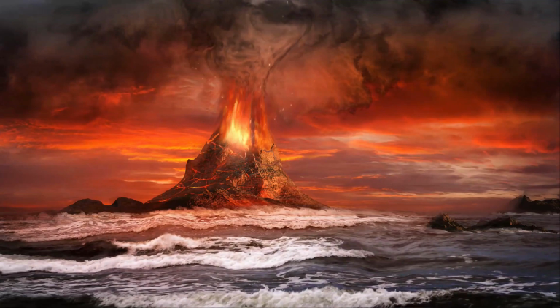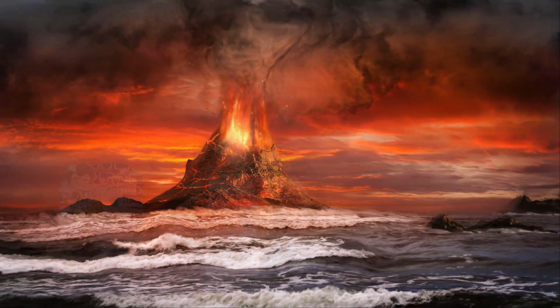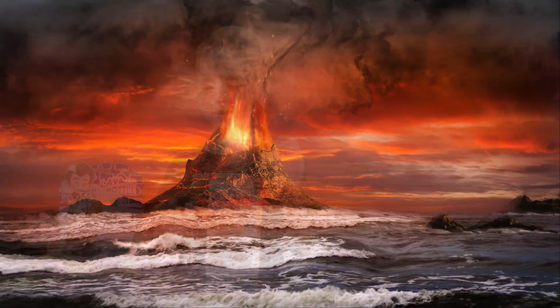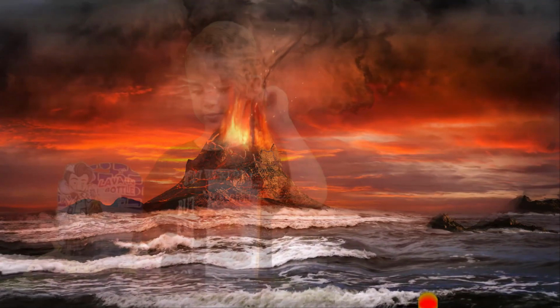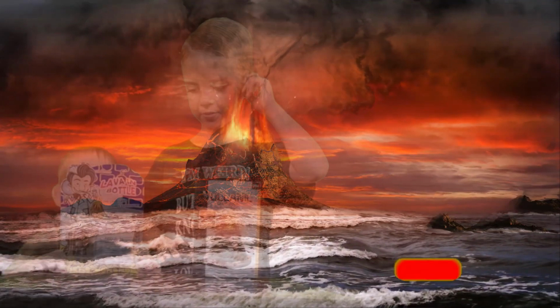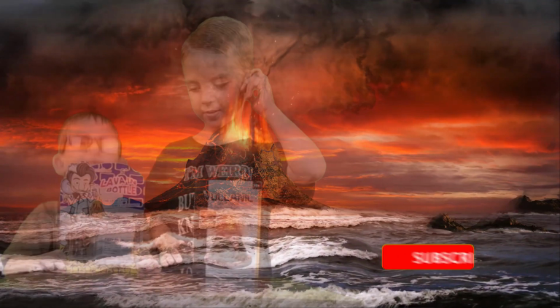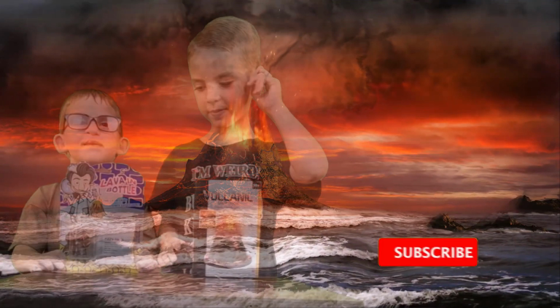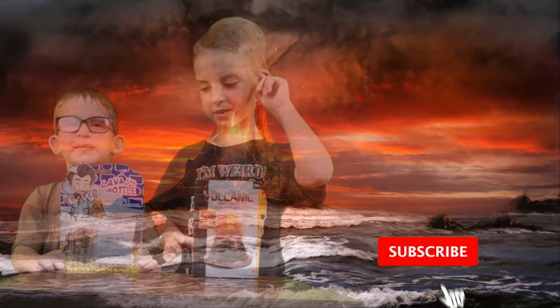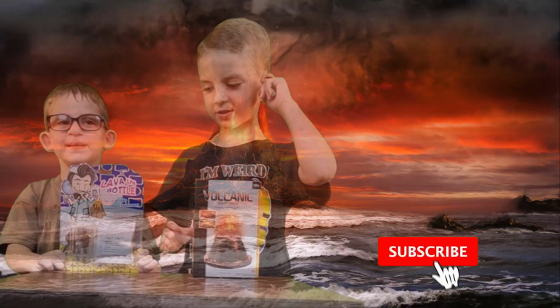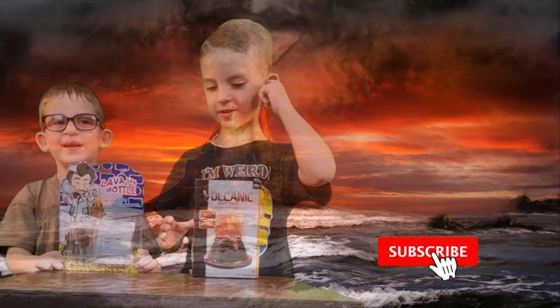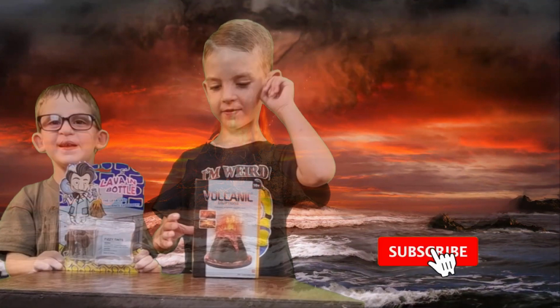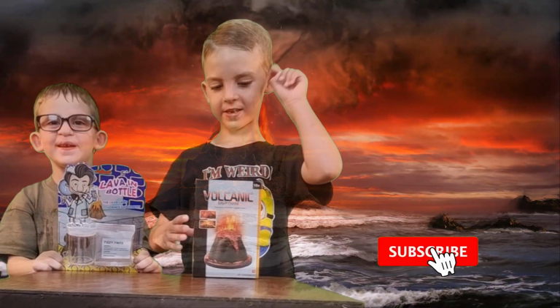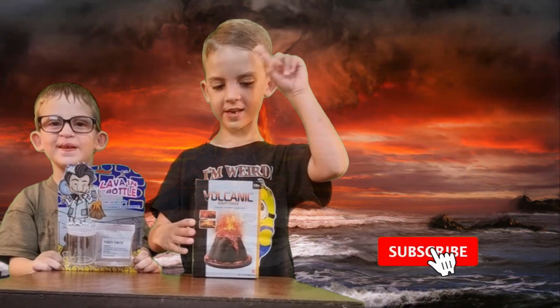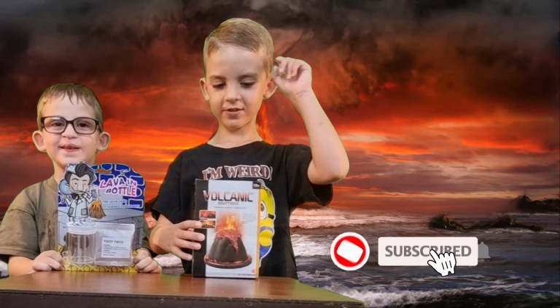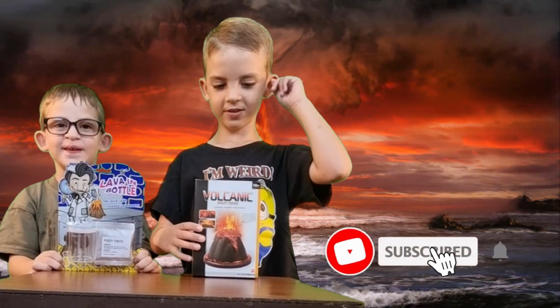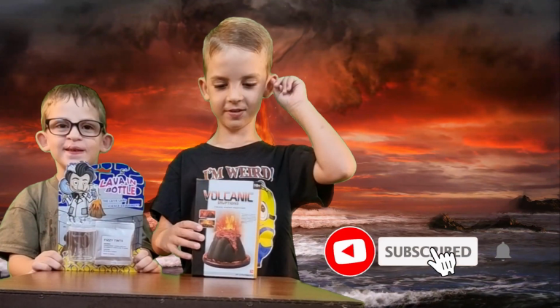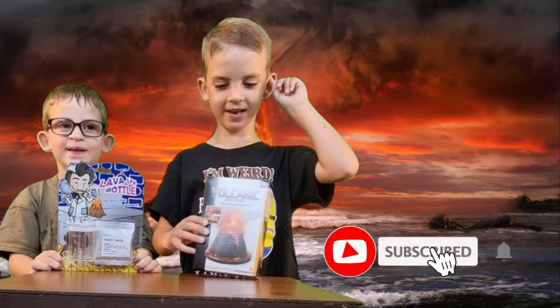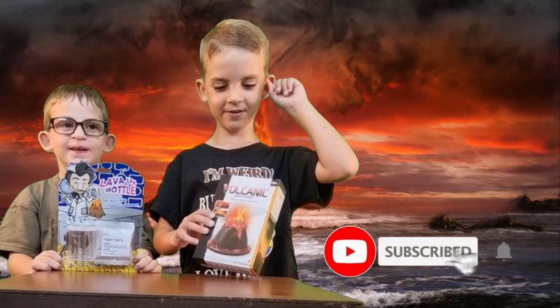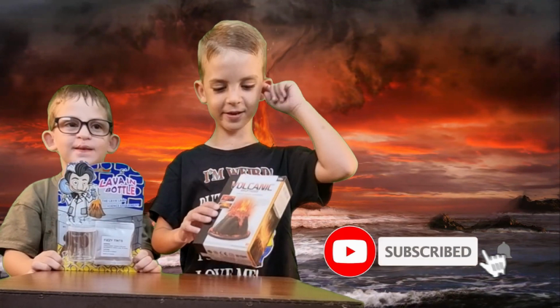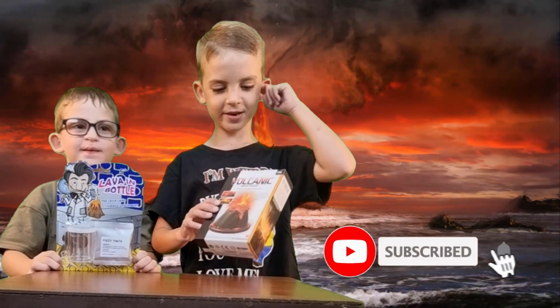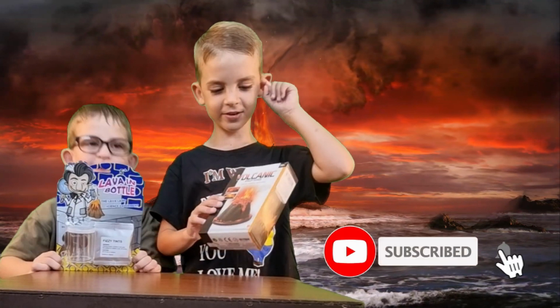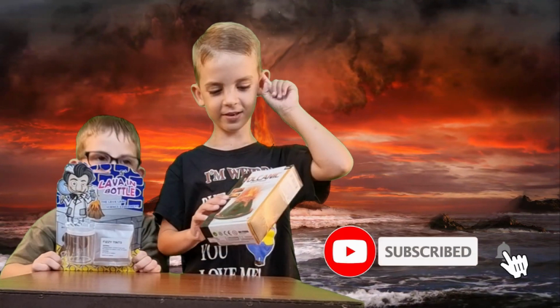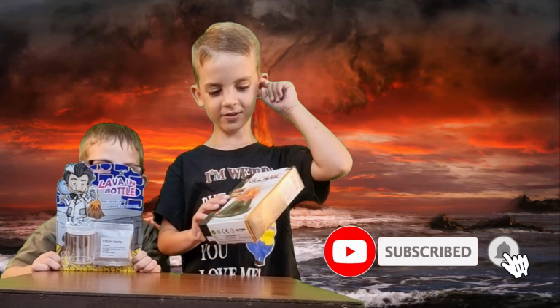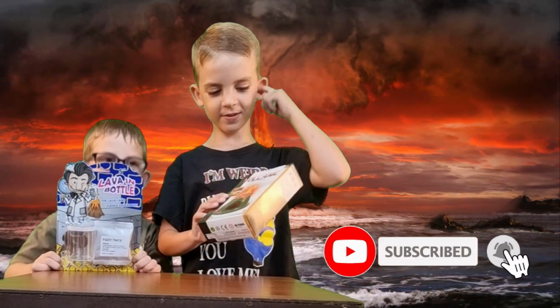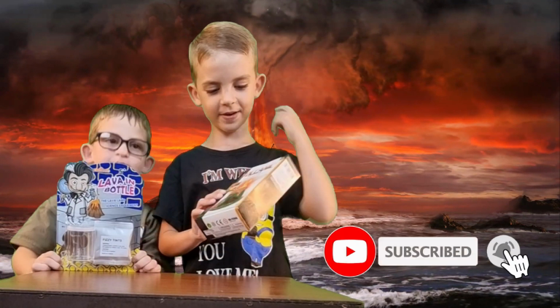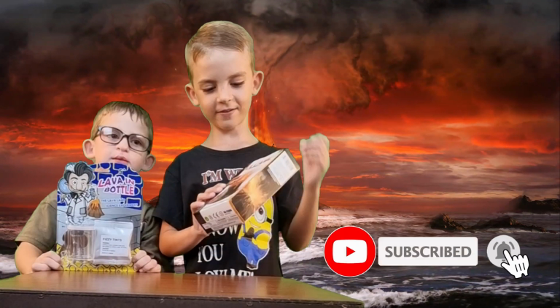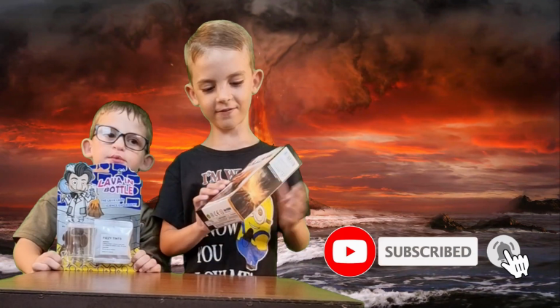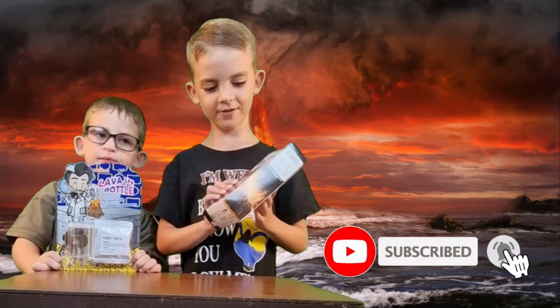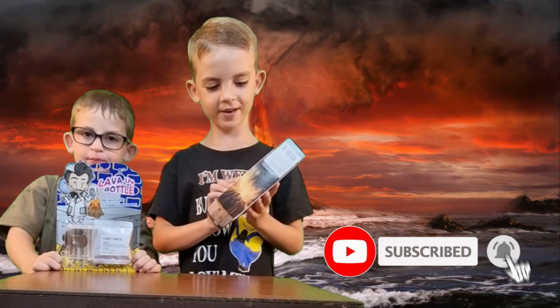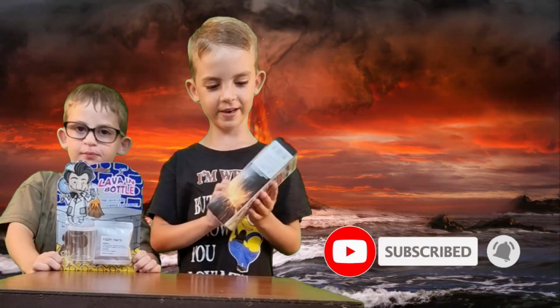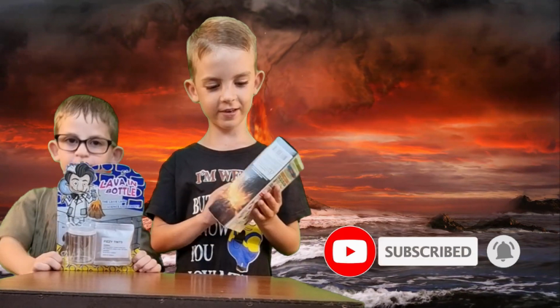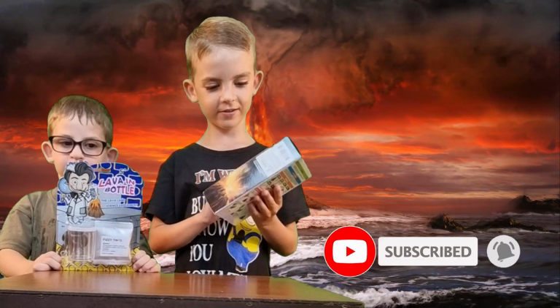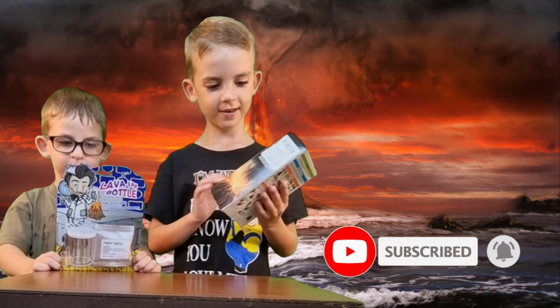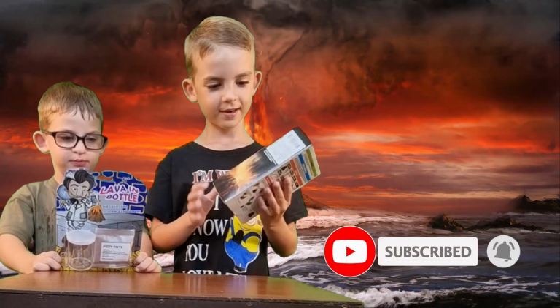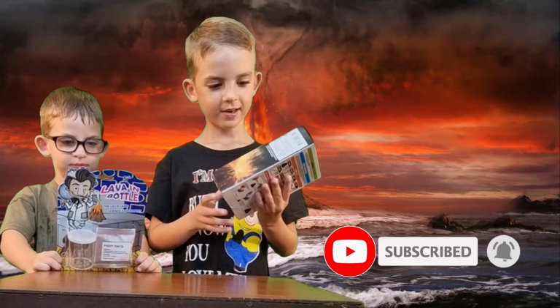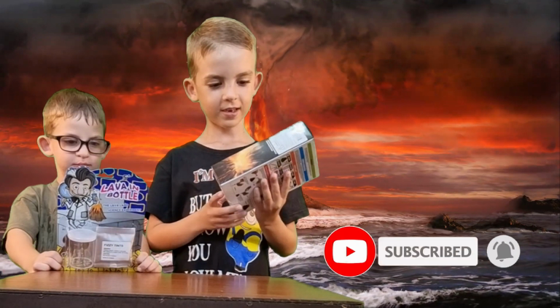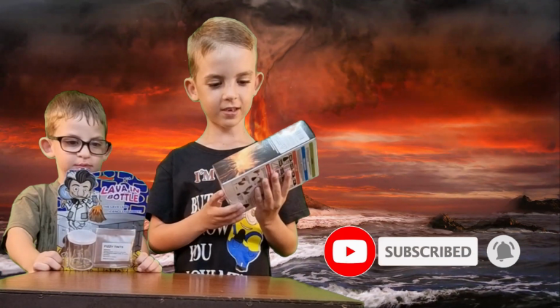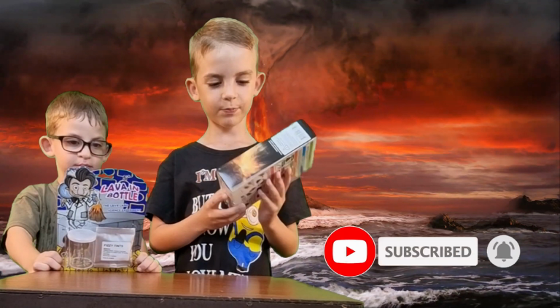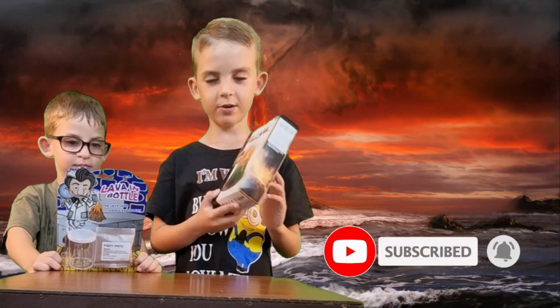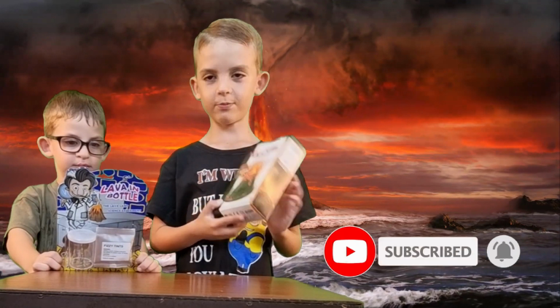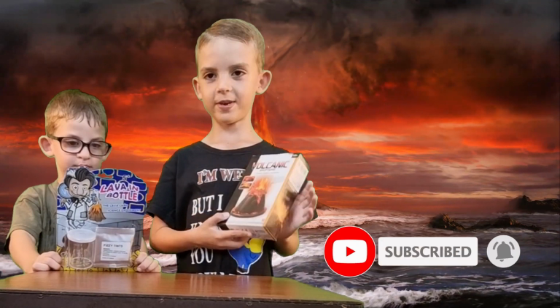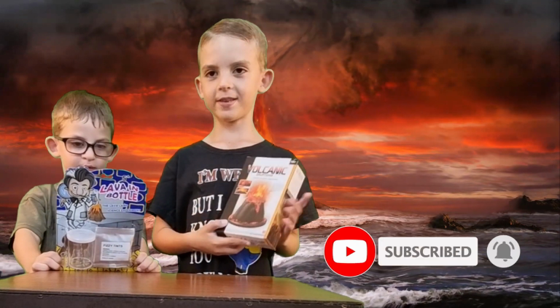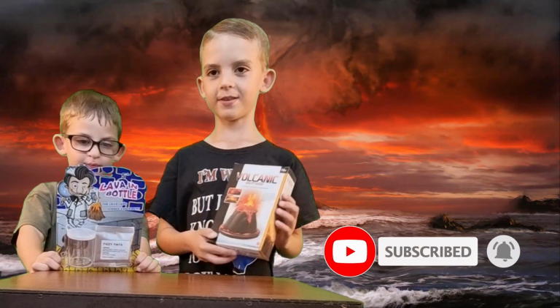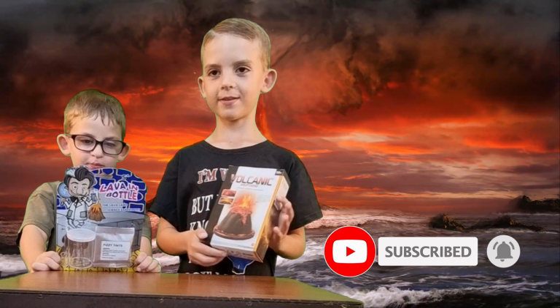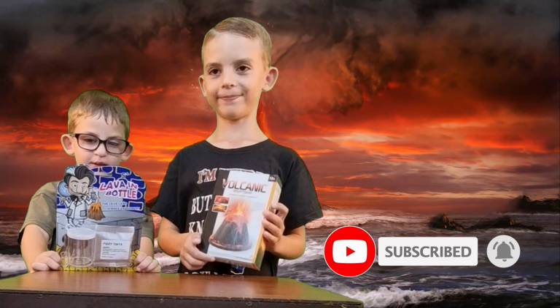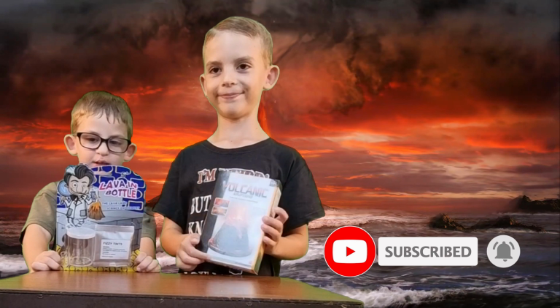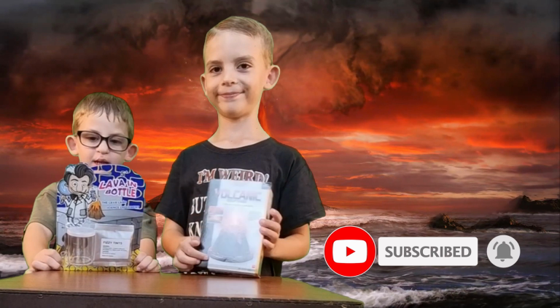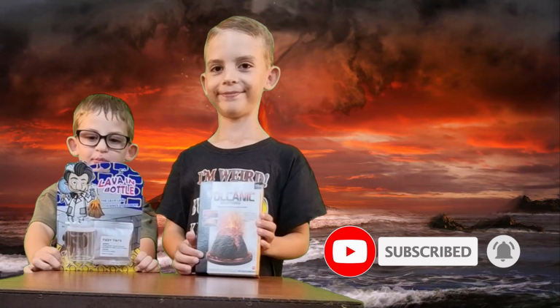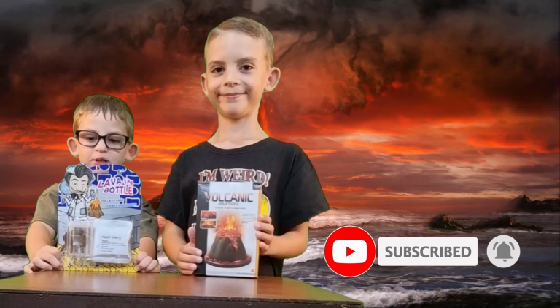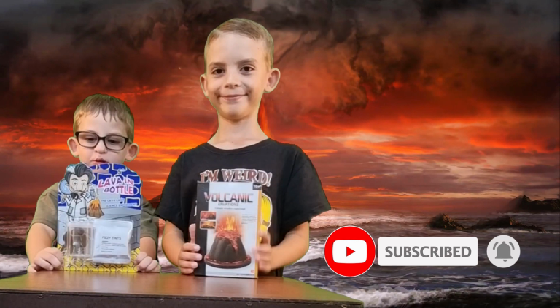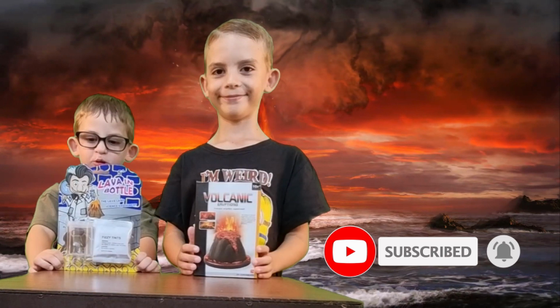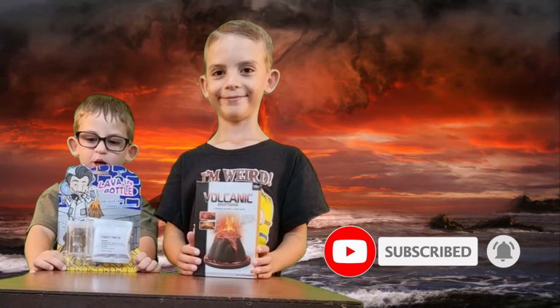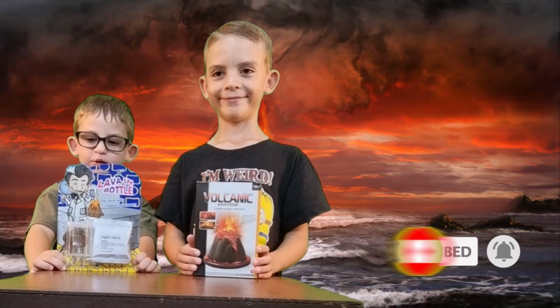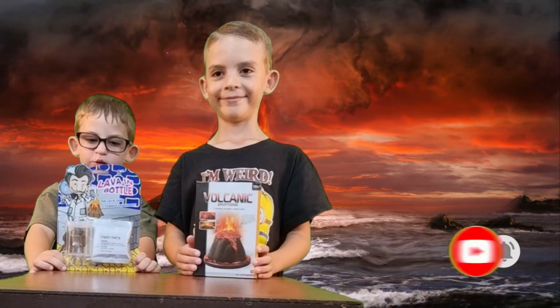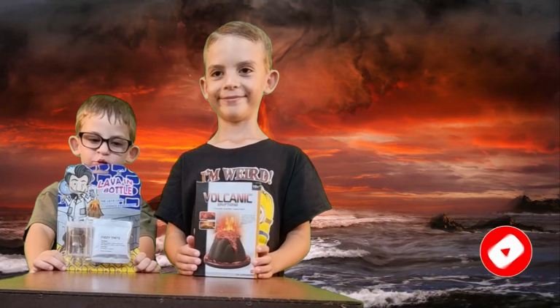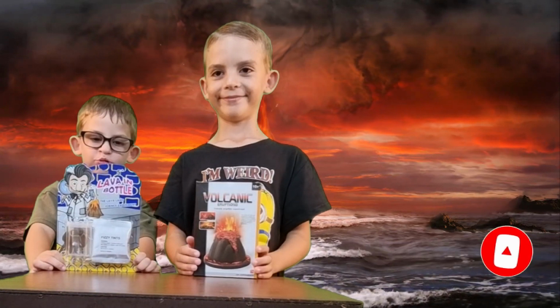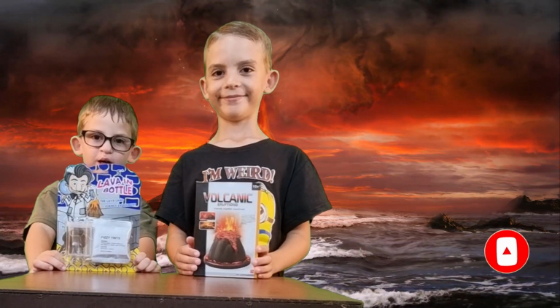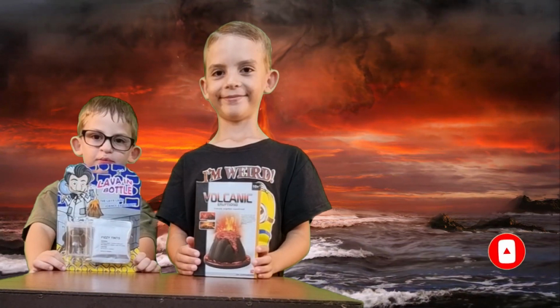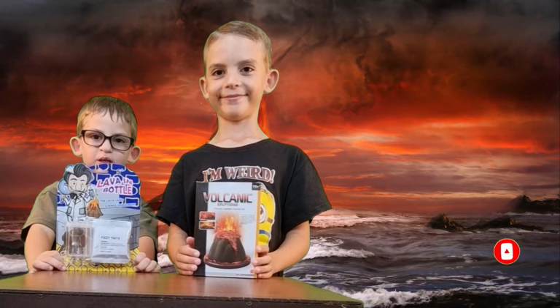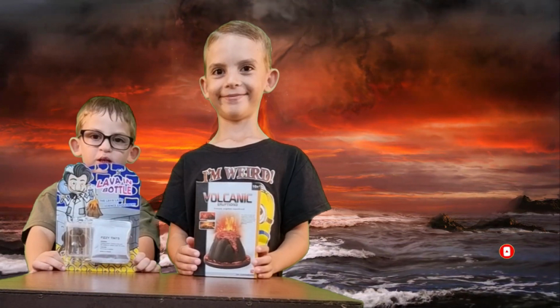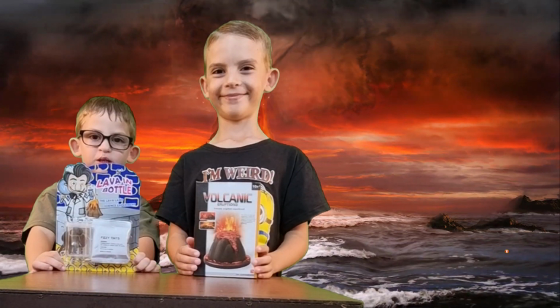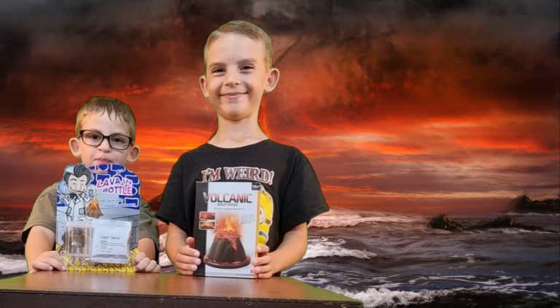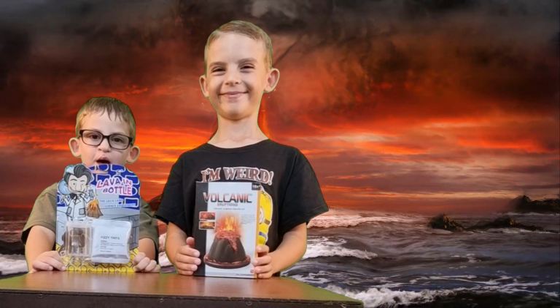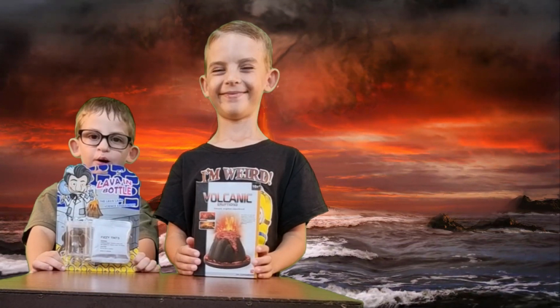Hello guys, welcome back to our video. Today we're going to learn about volcano experience. Please remember to like, subscribe and click the bell.